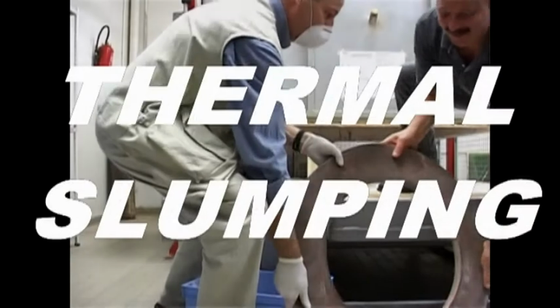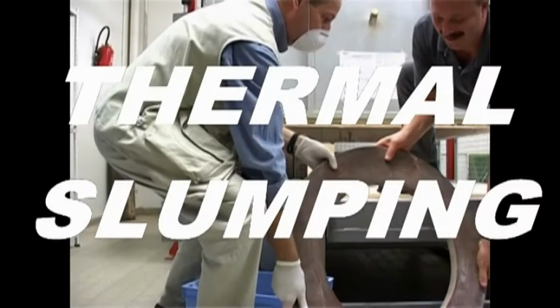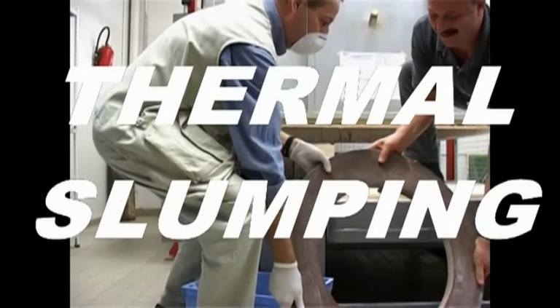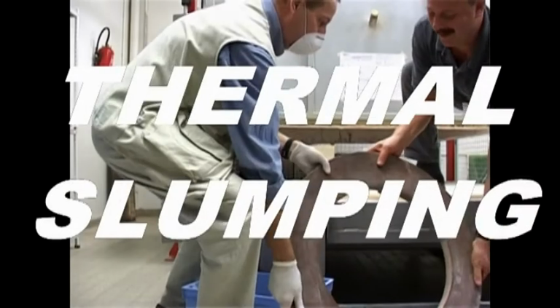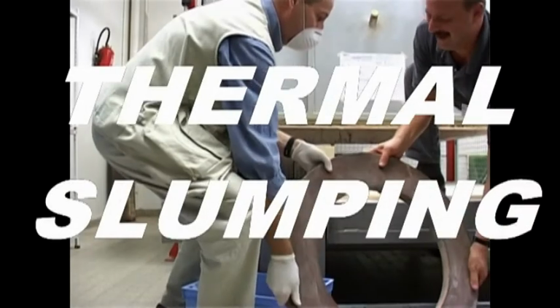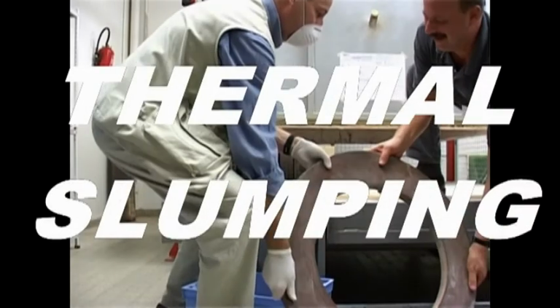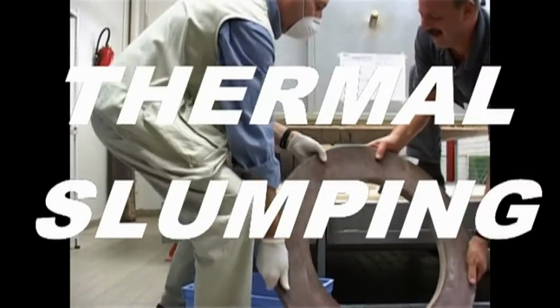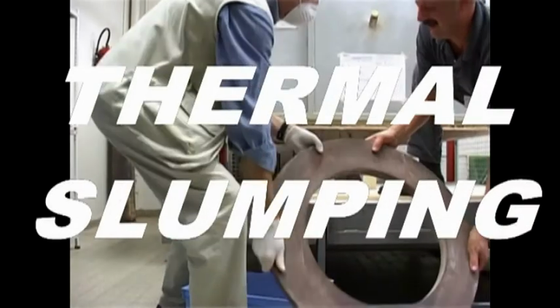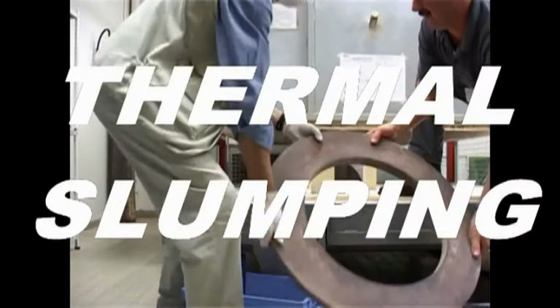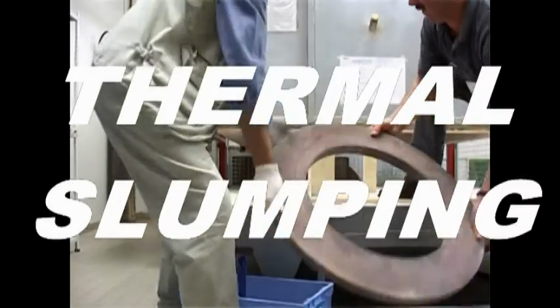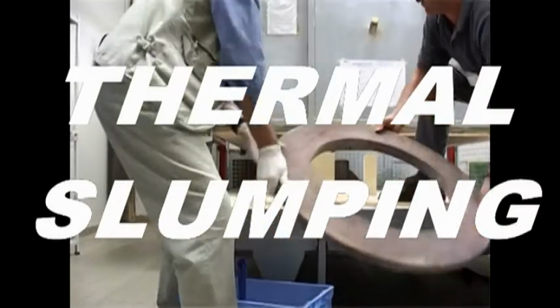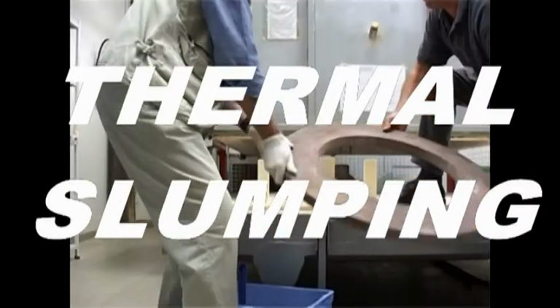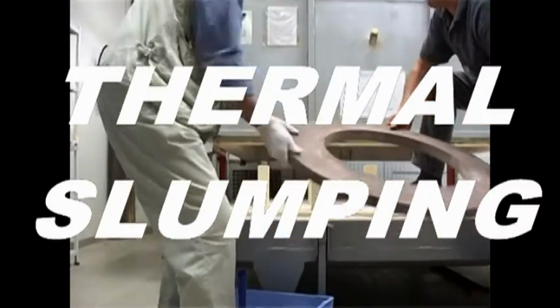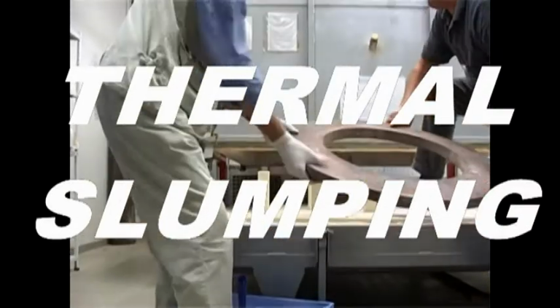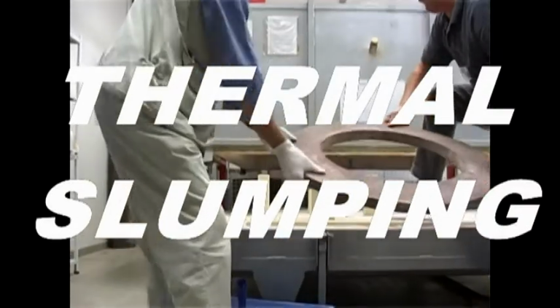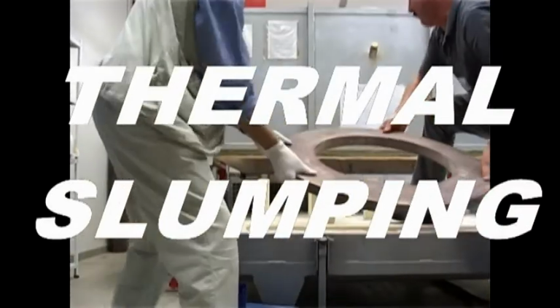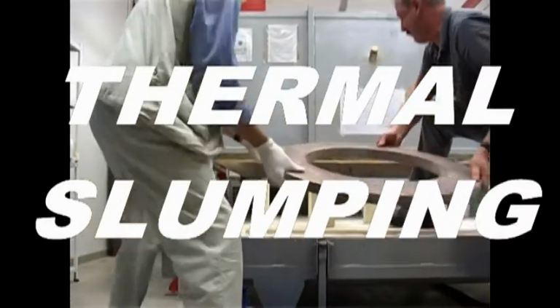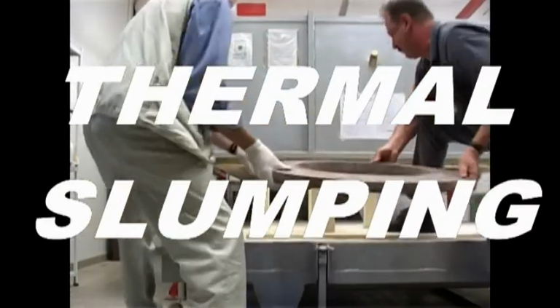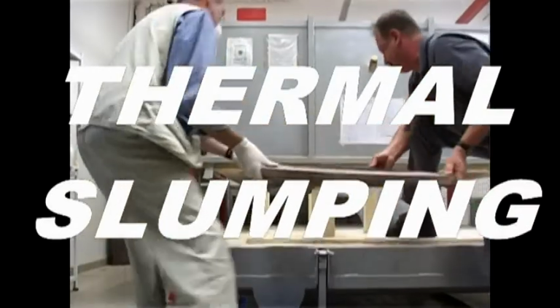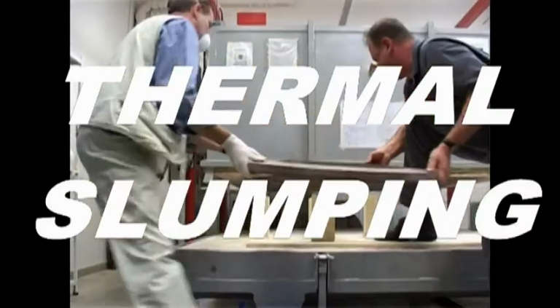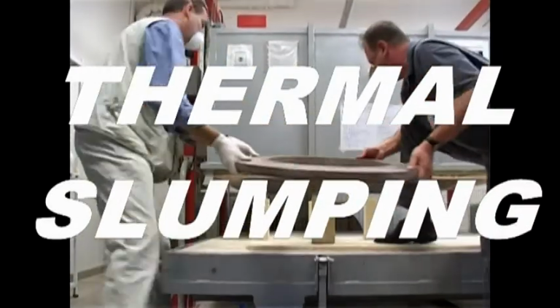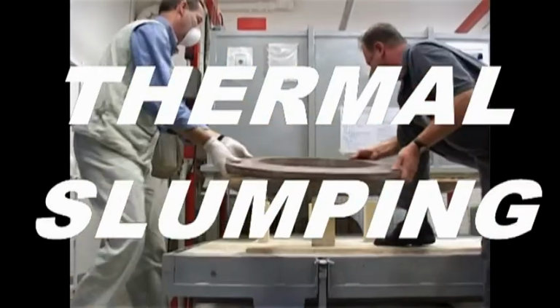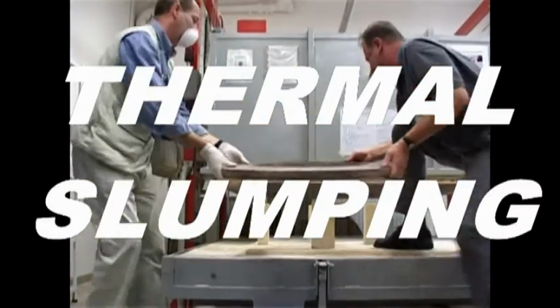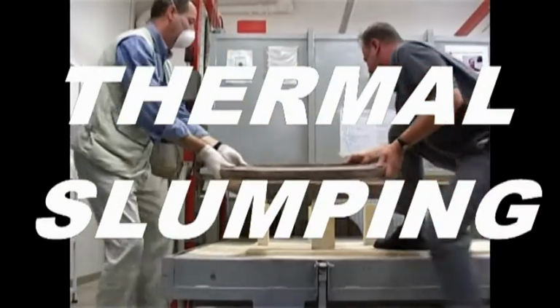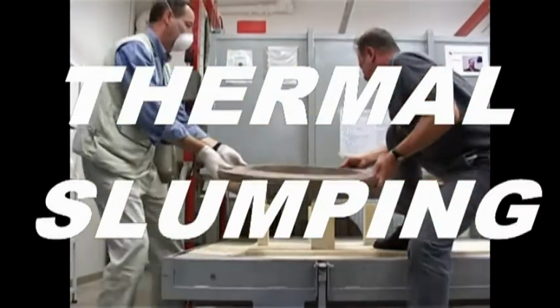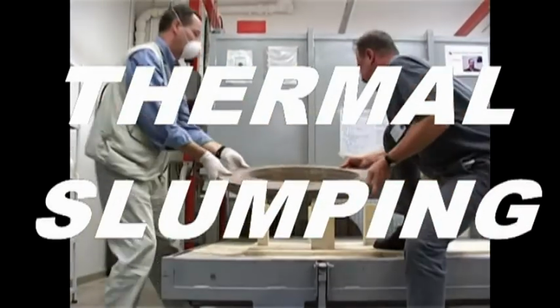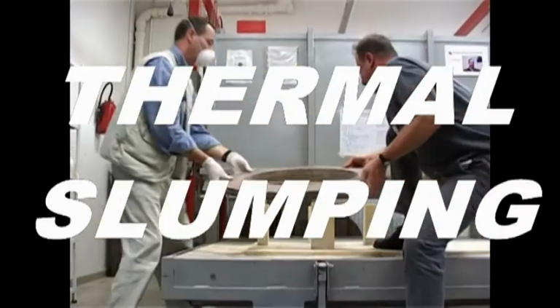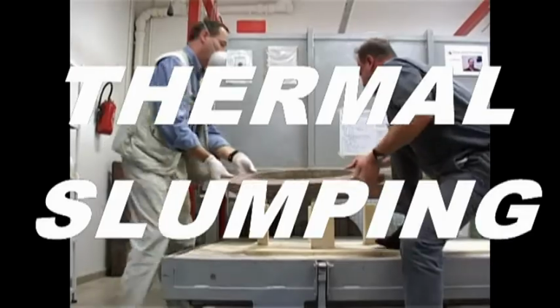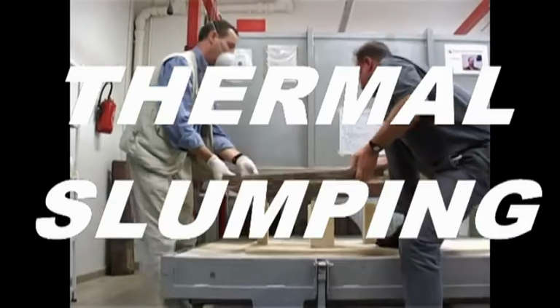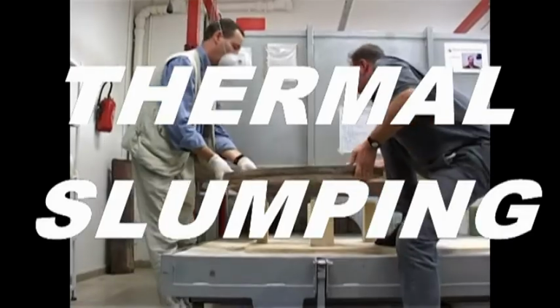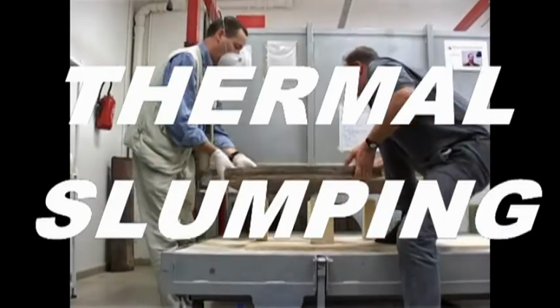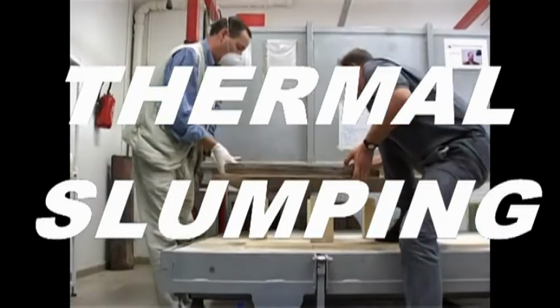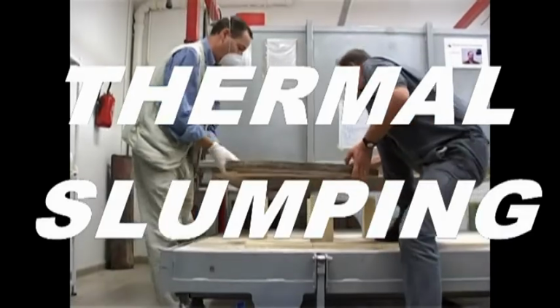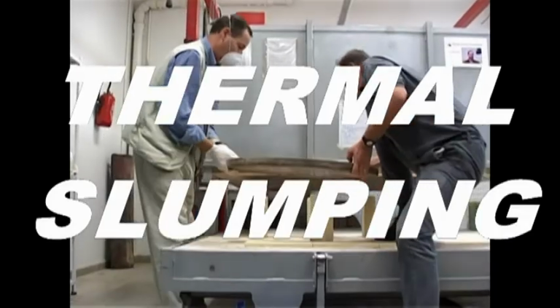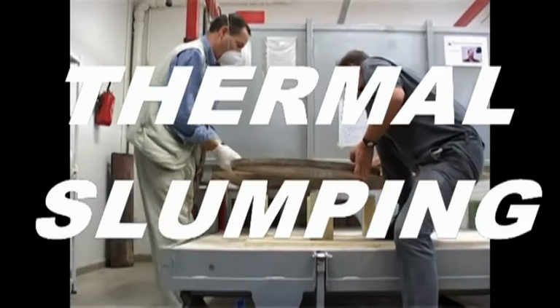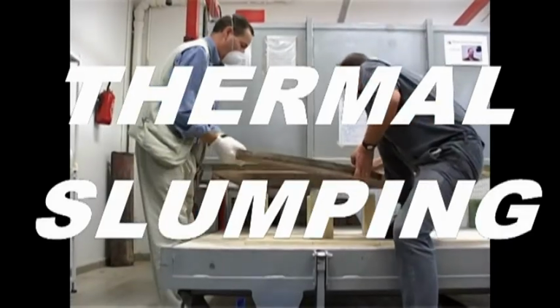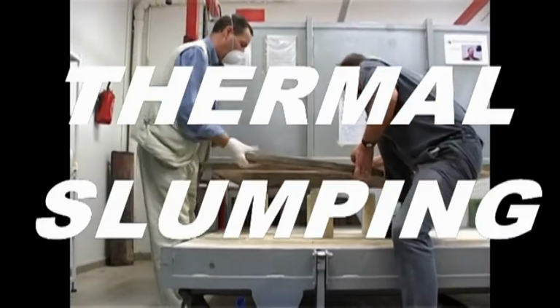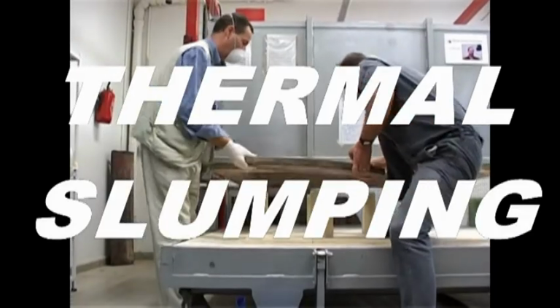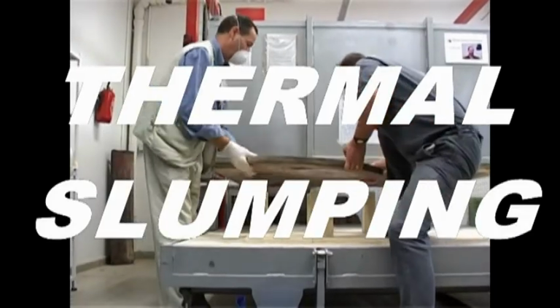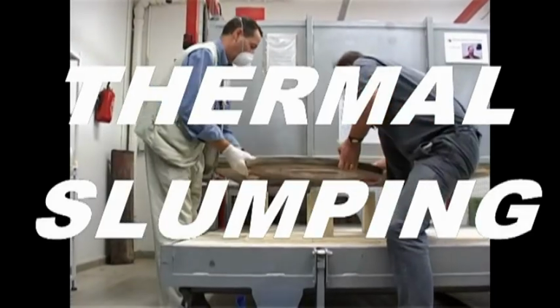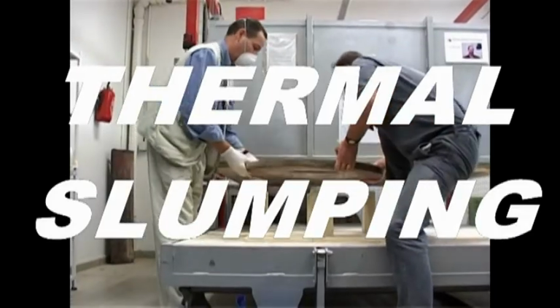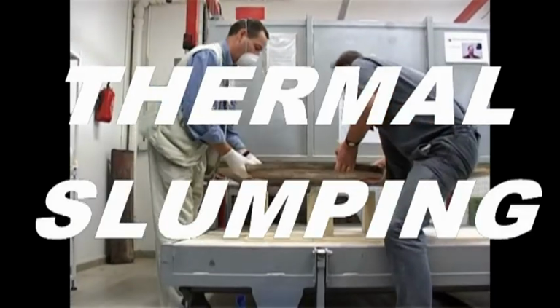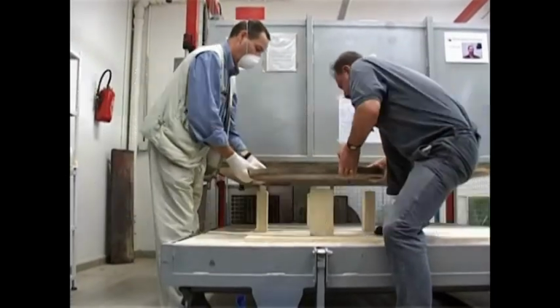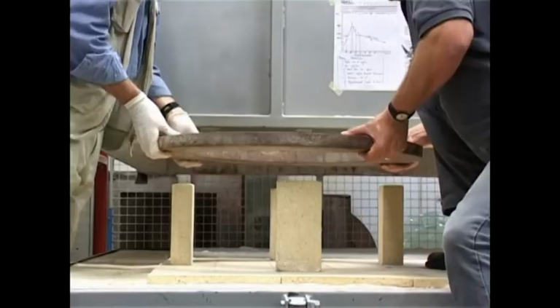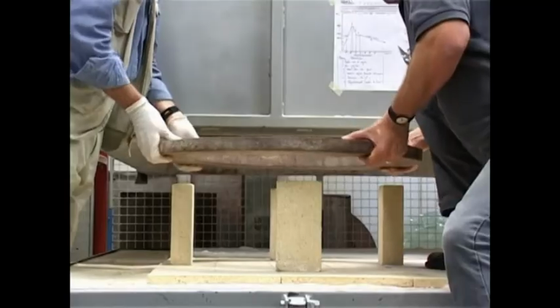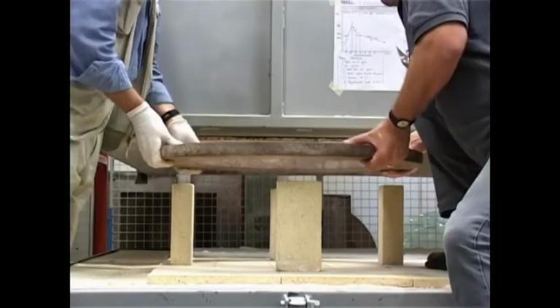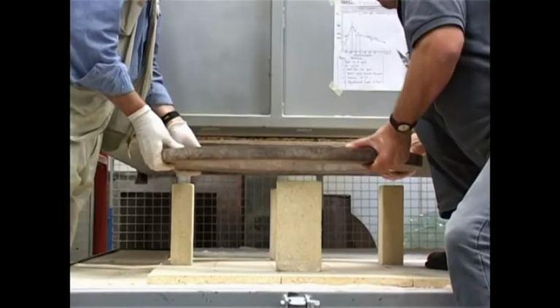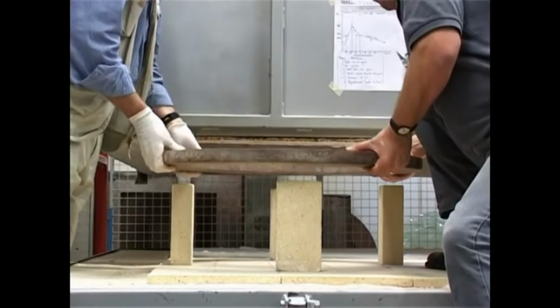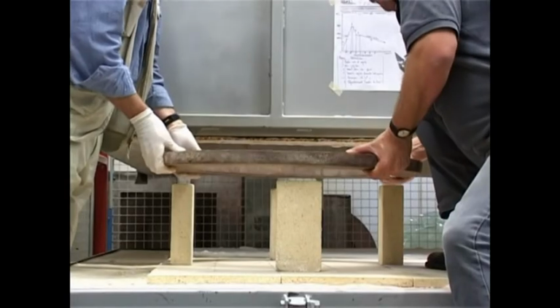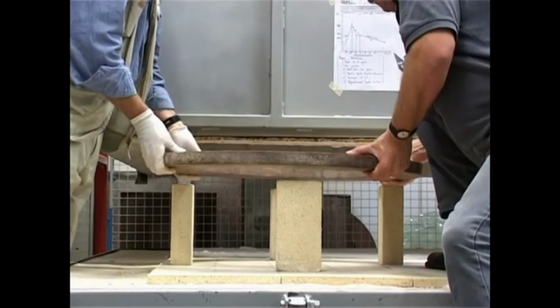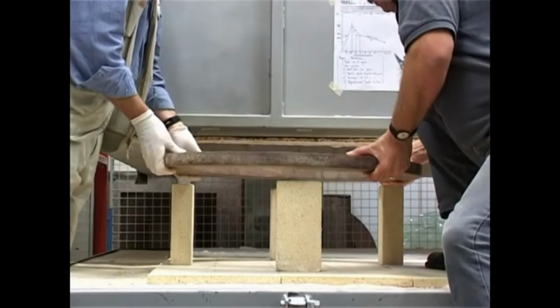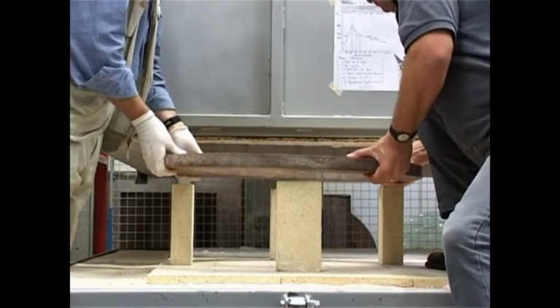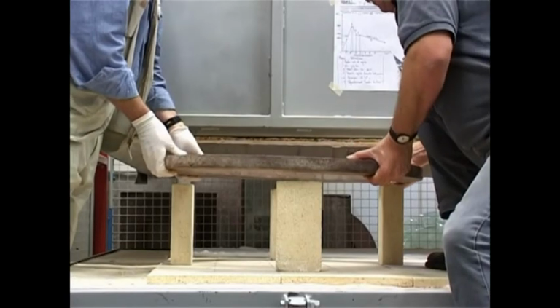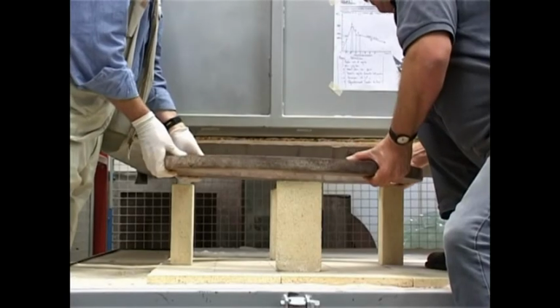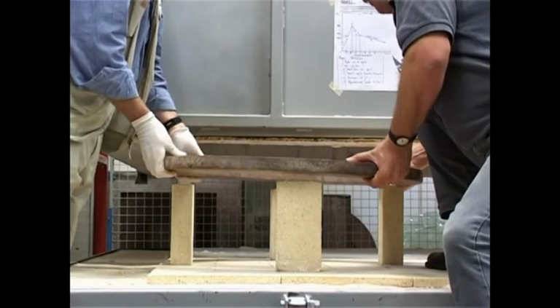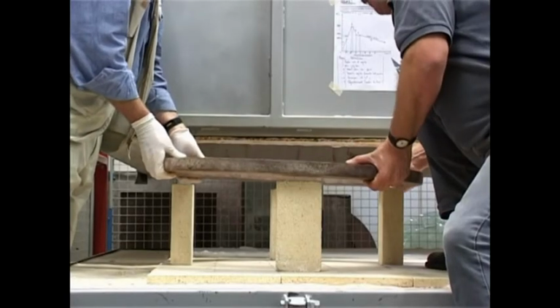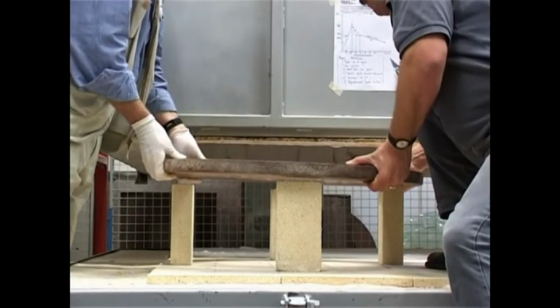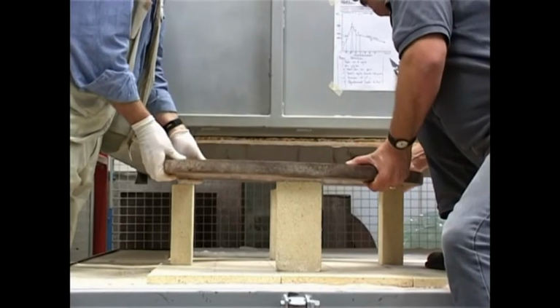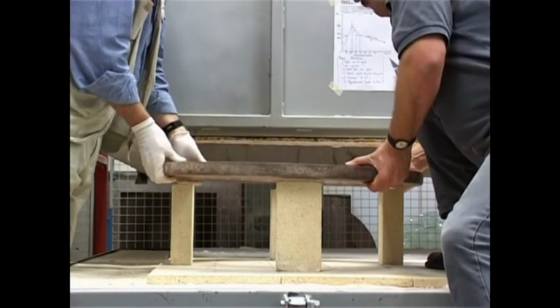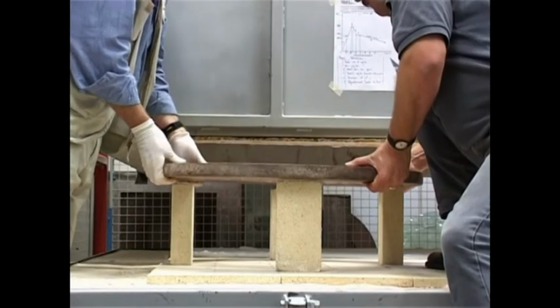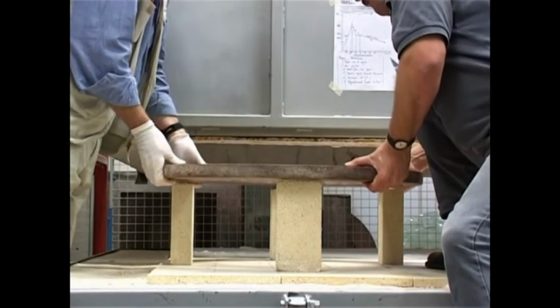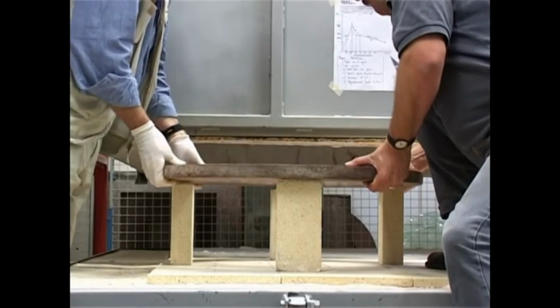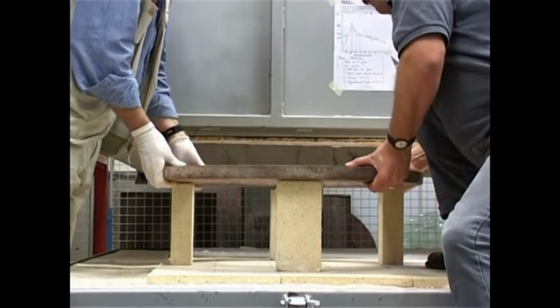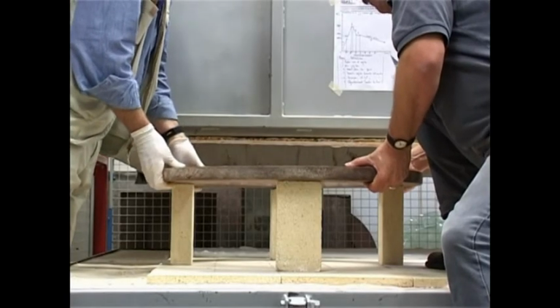The mould, usually cast iron or steel, is laid on refractory bricks so that glass will slump on it using the sagging technique.